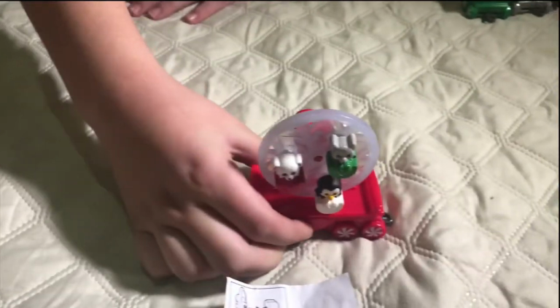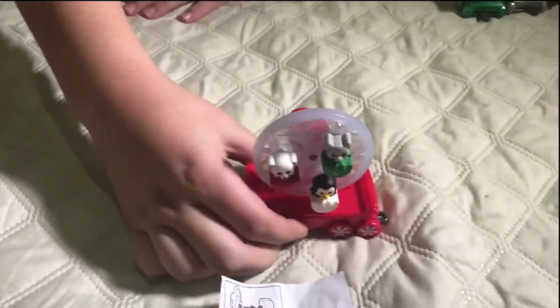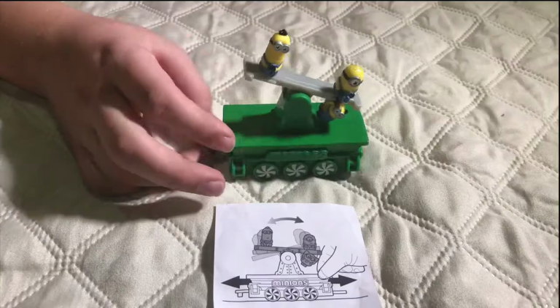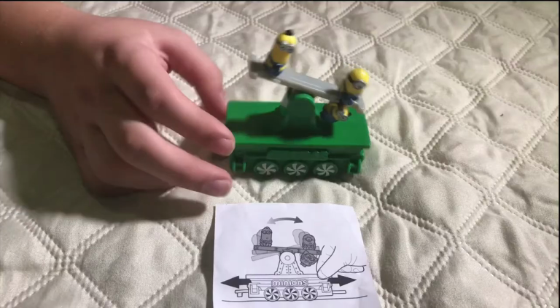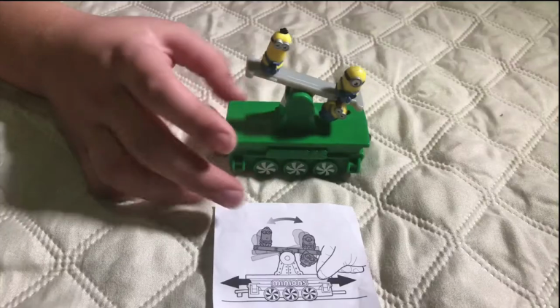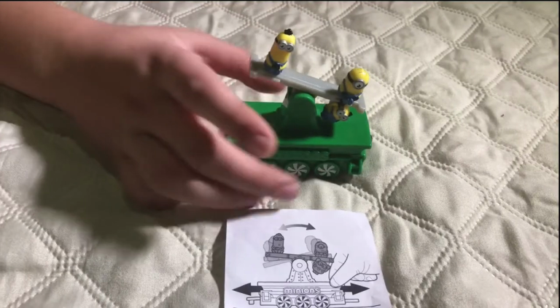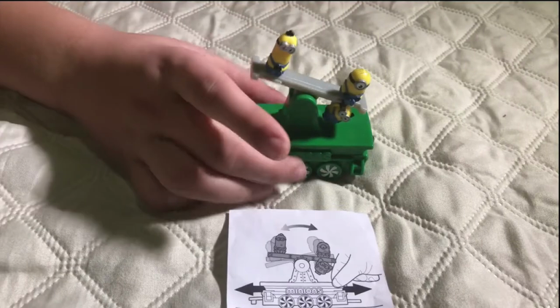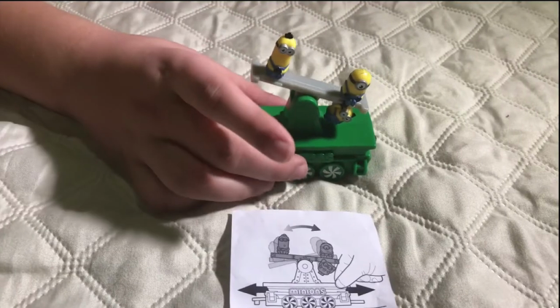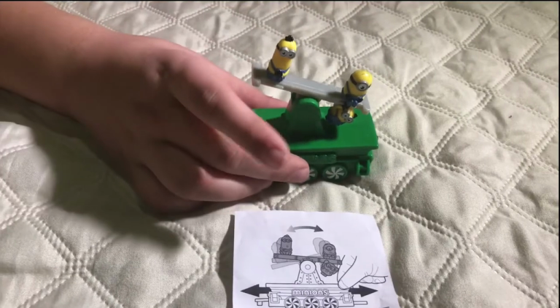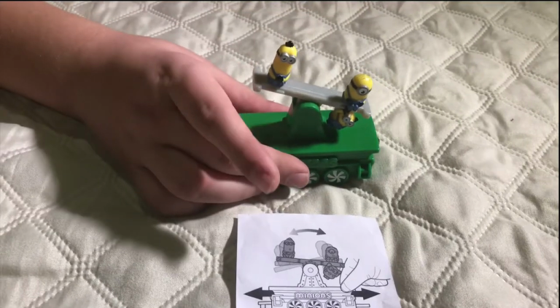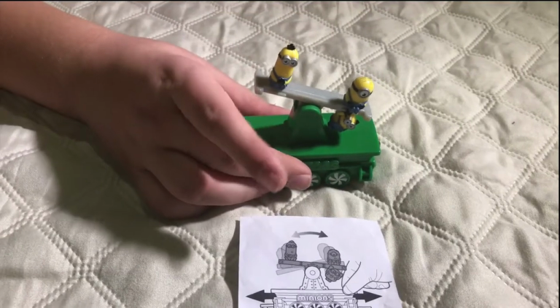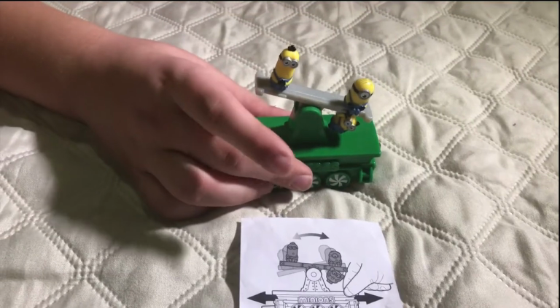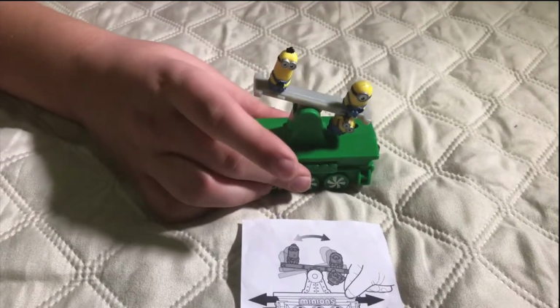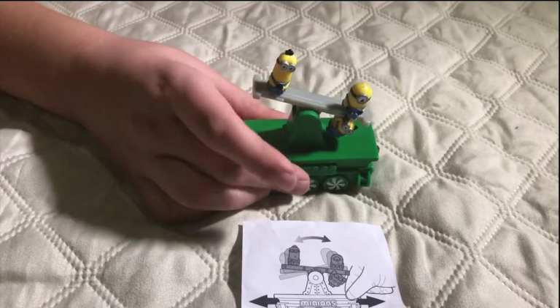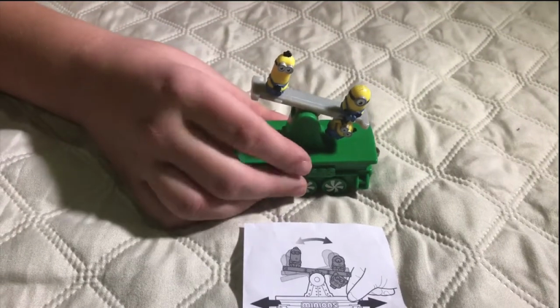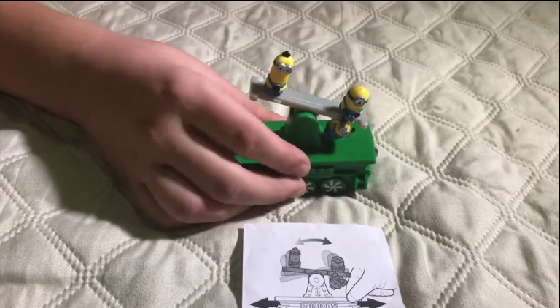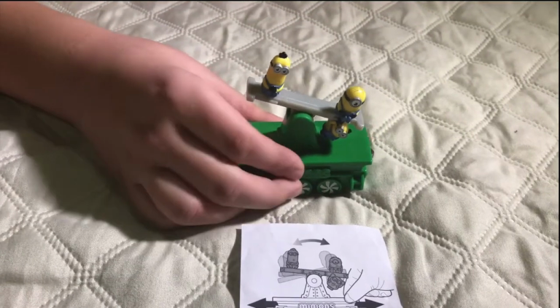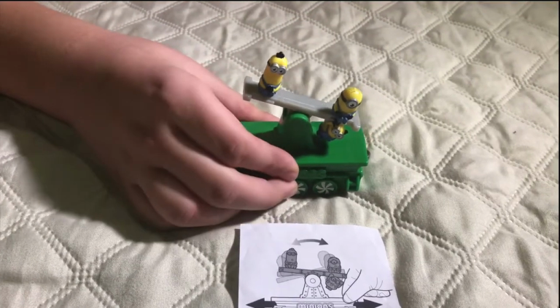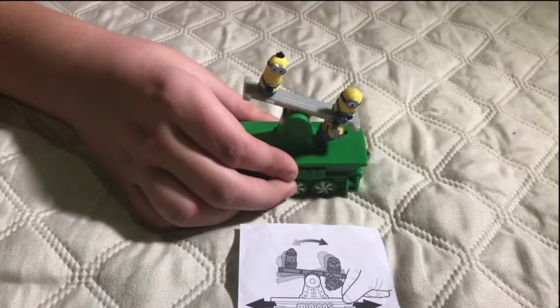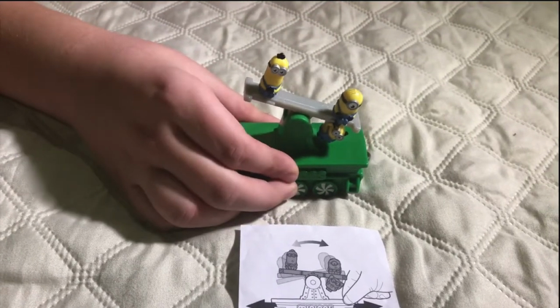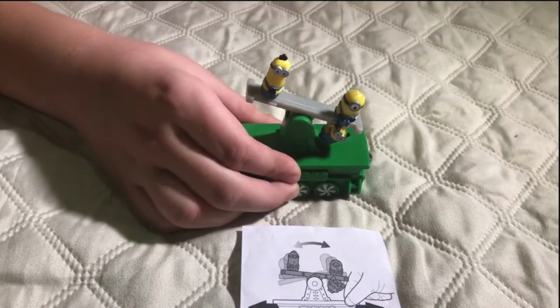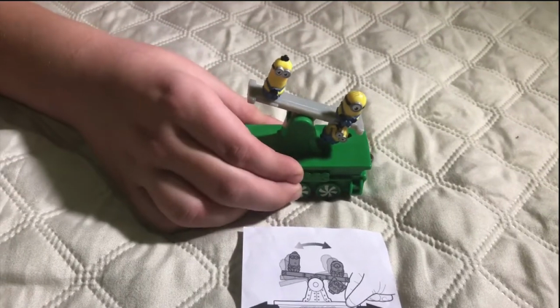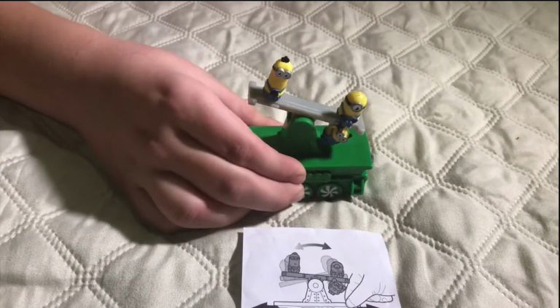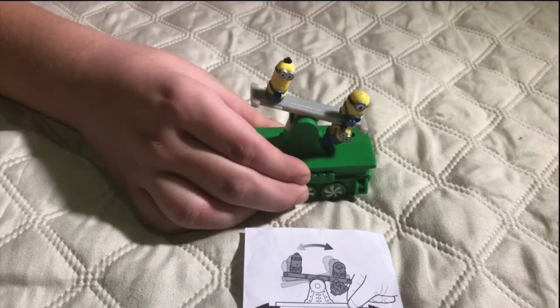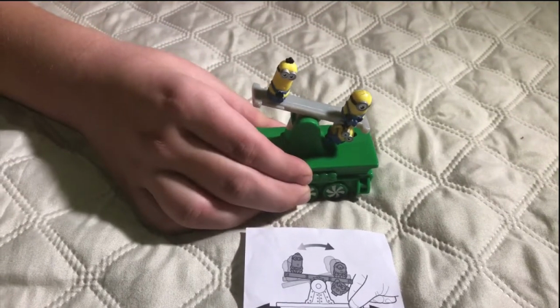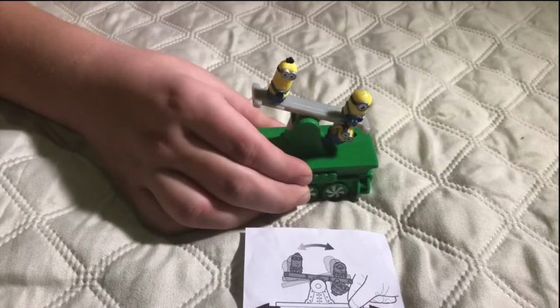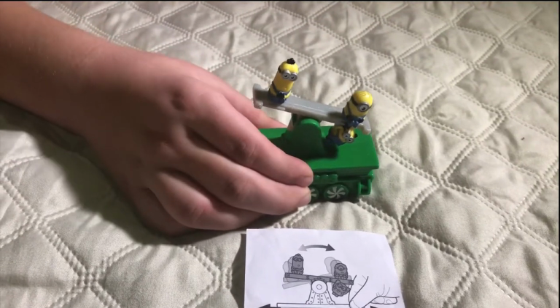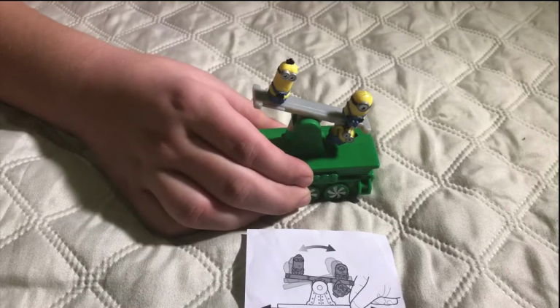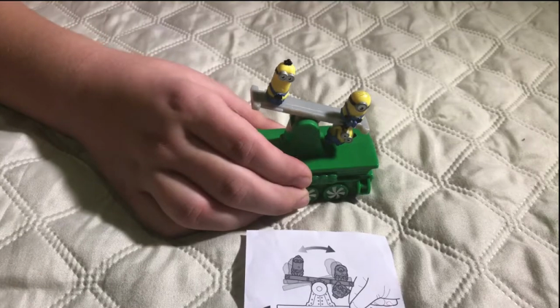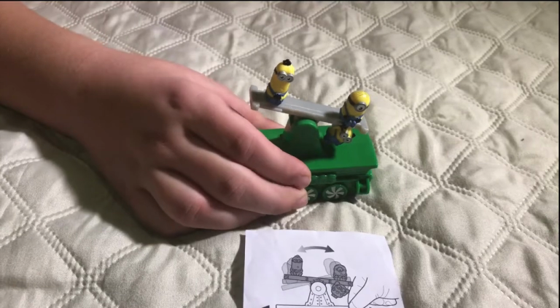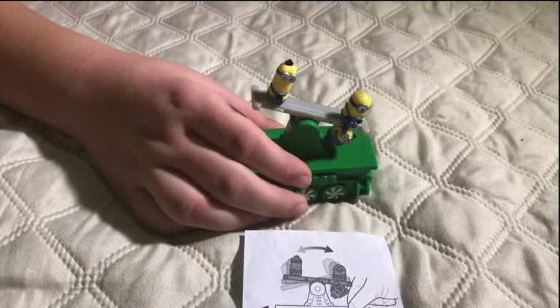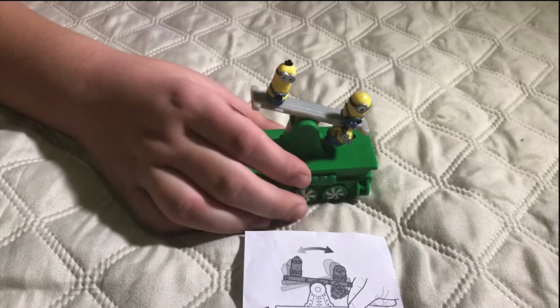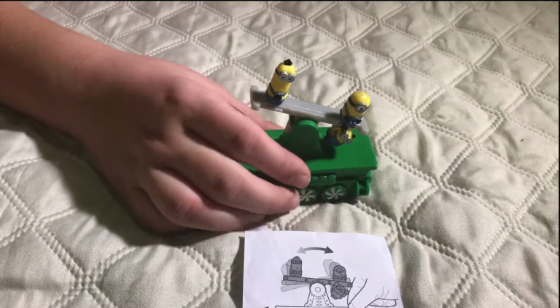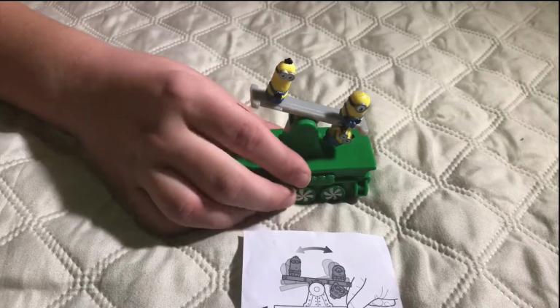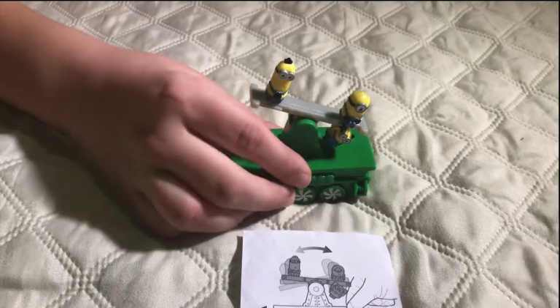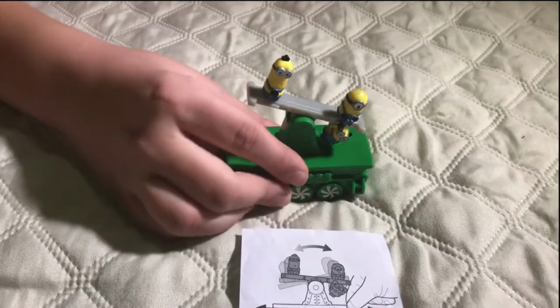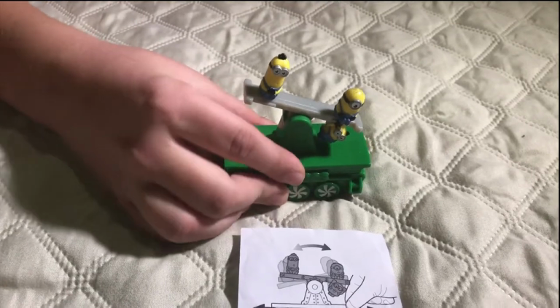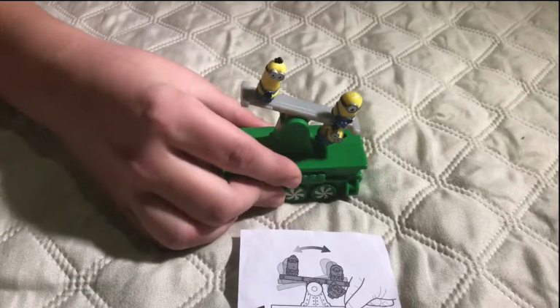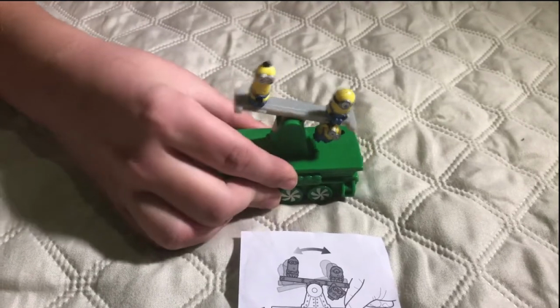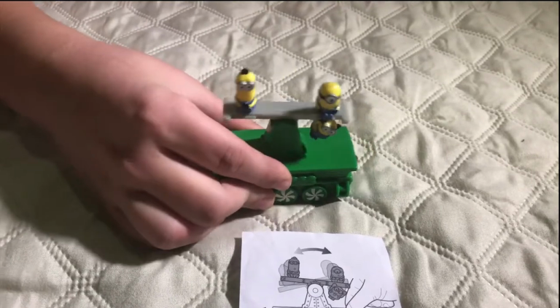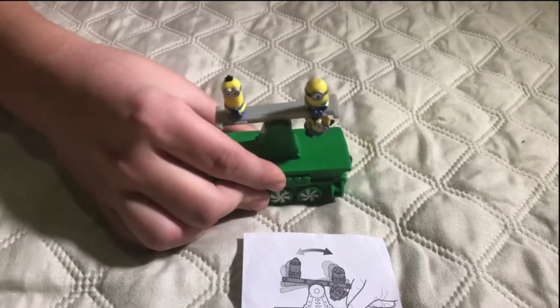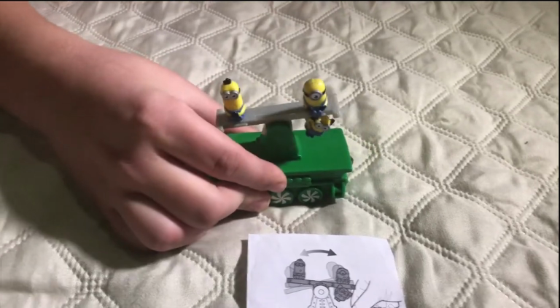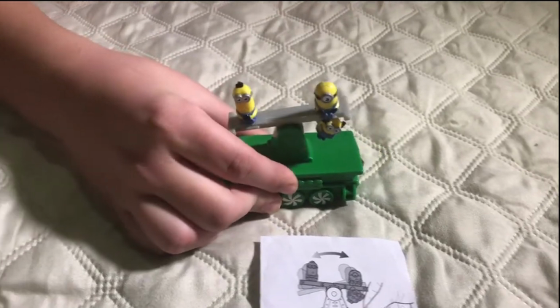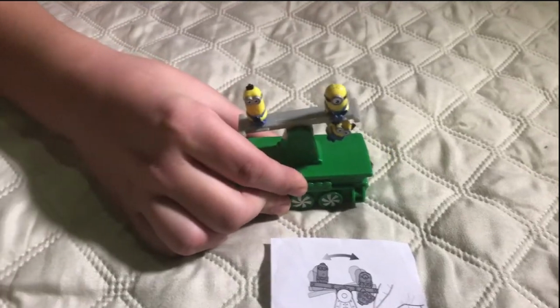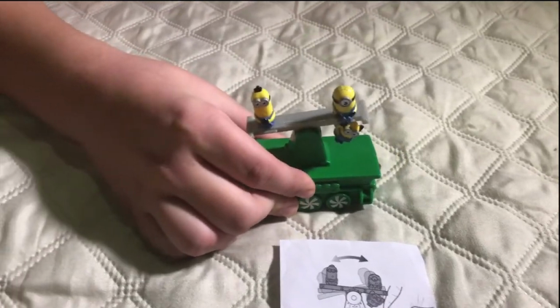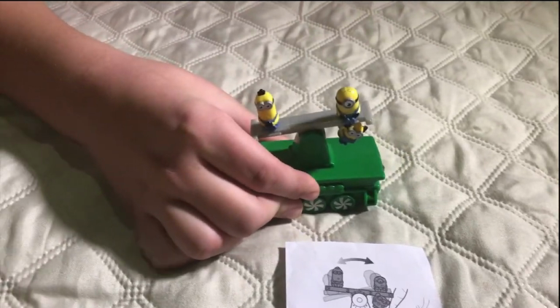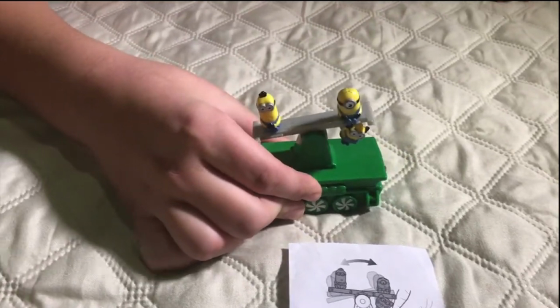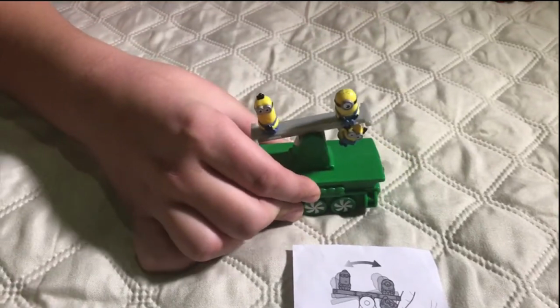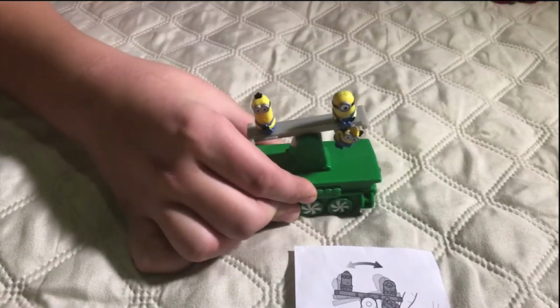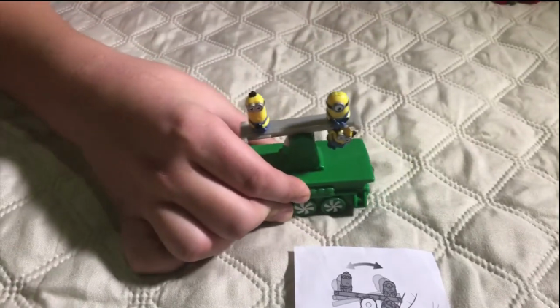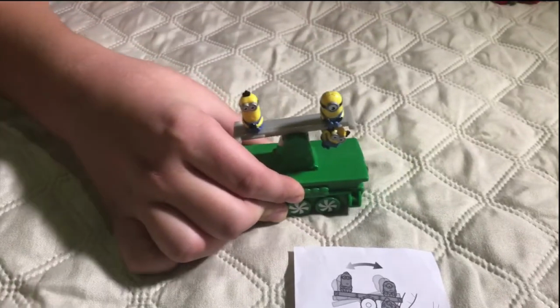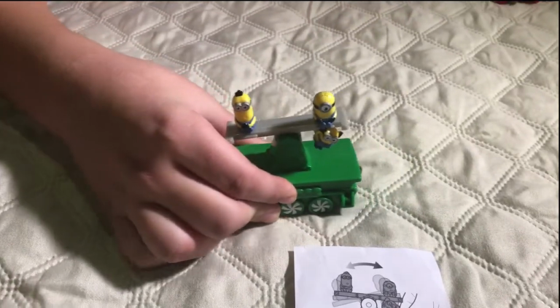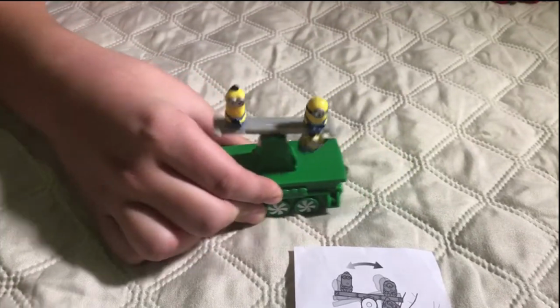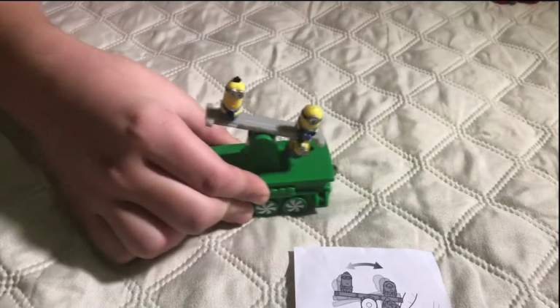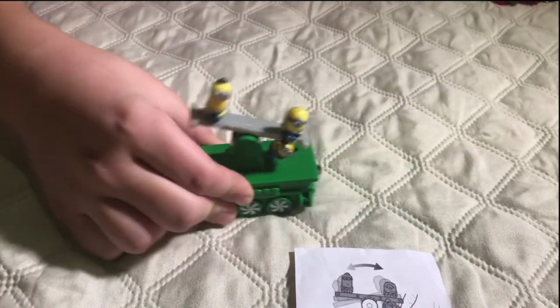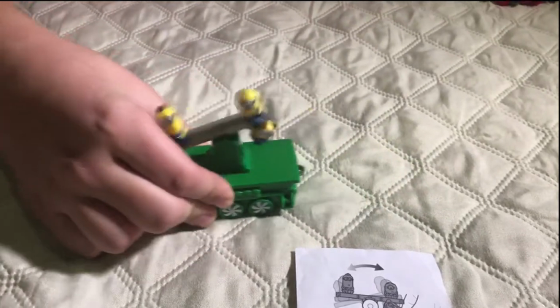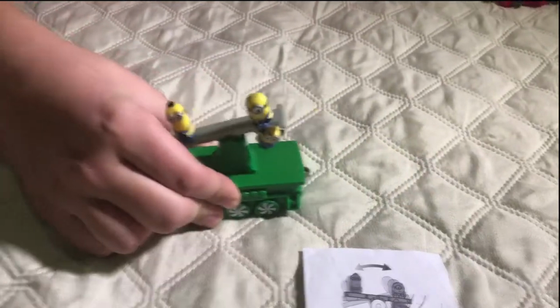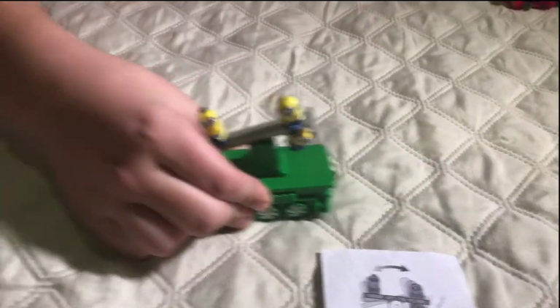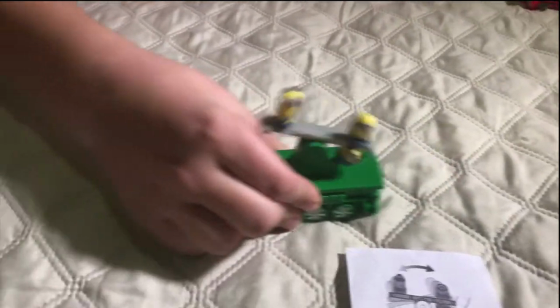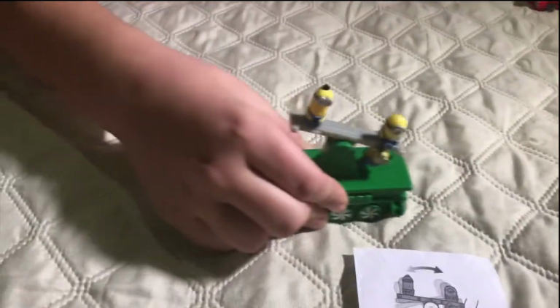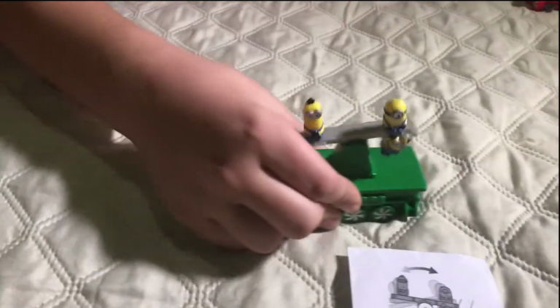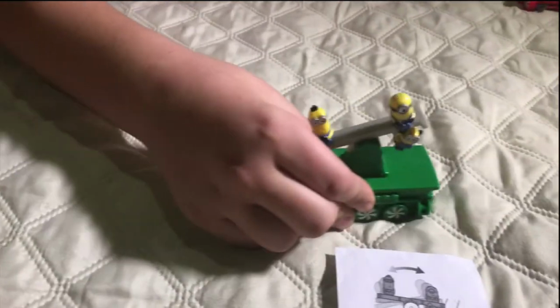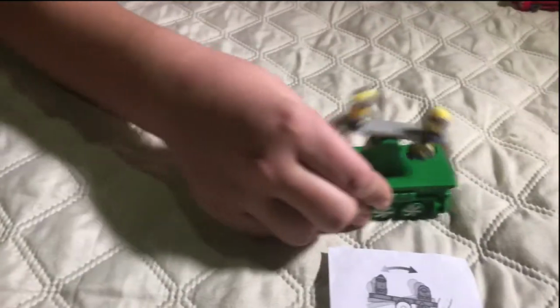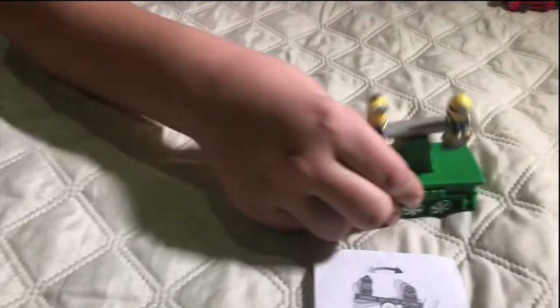This is number nine and Kevin, Stewart, and Bob are on a teeter-totter — or seesaw, or whatever you call it.